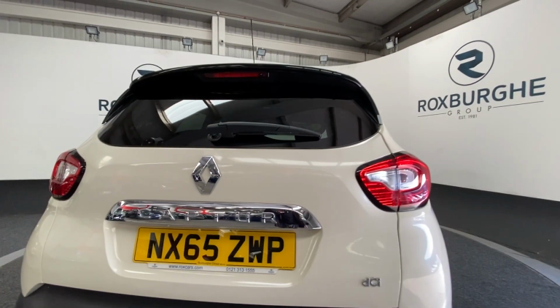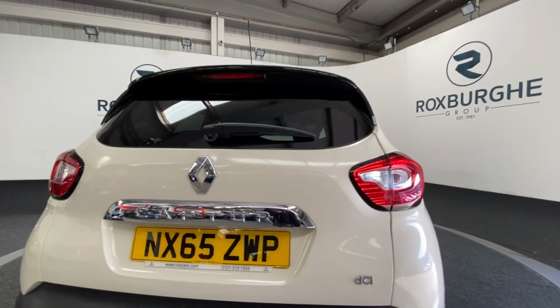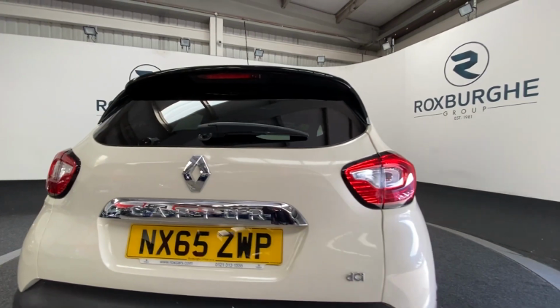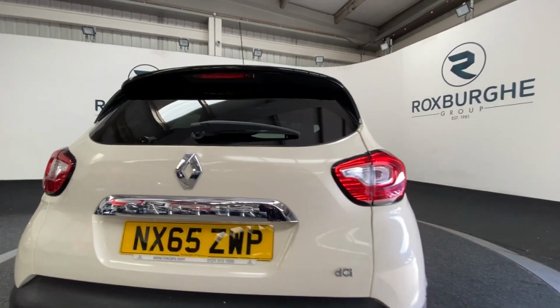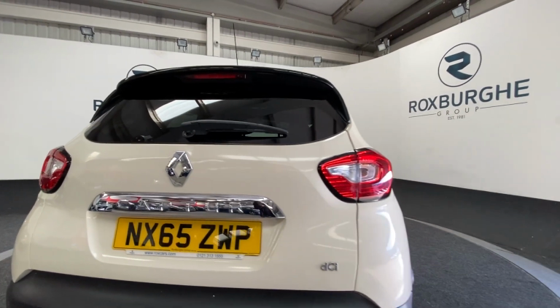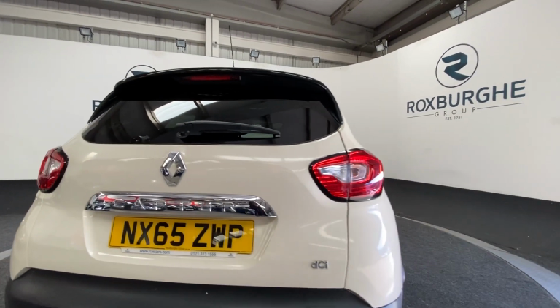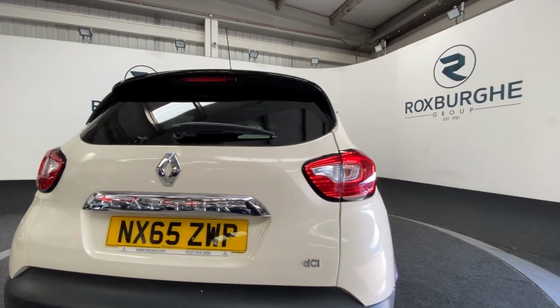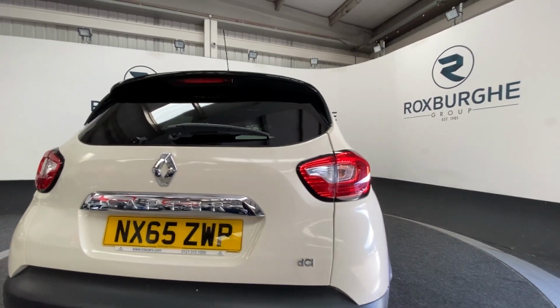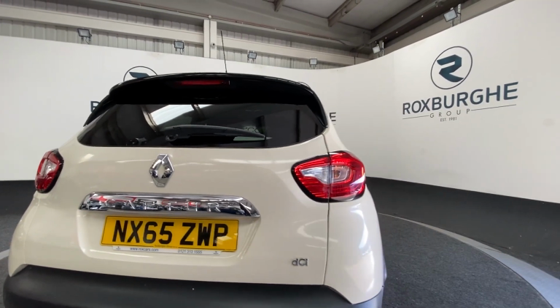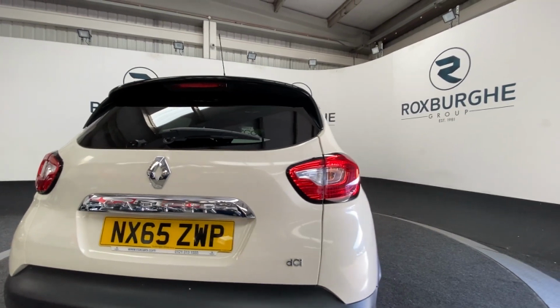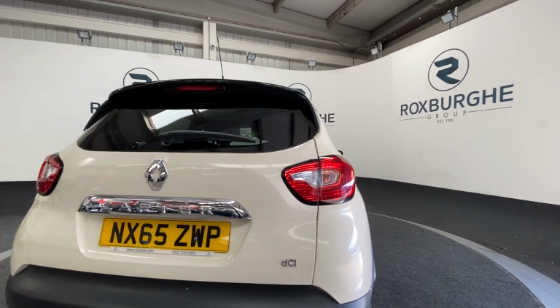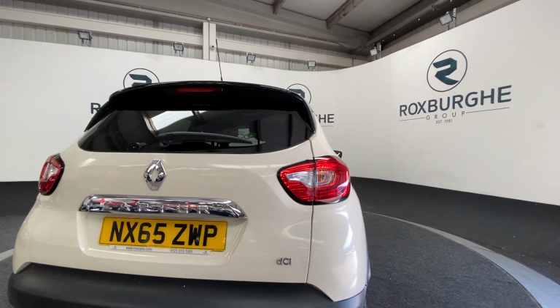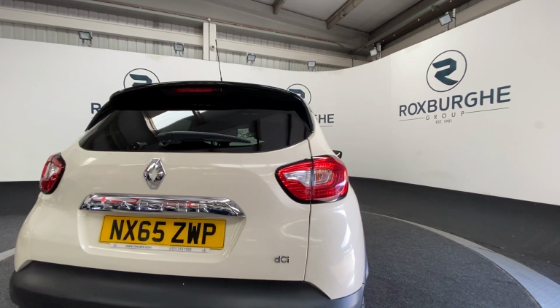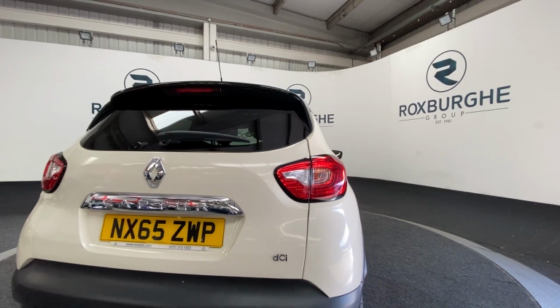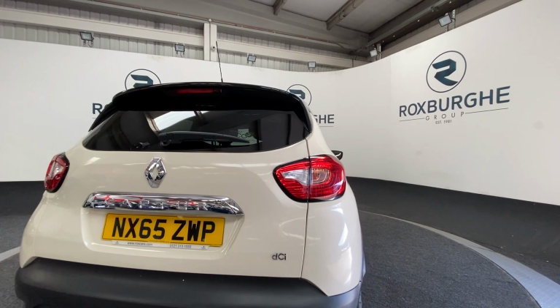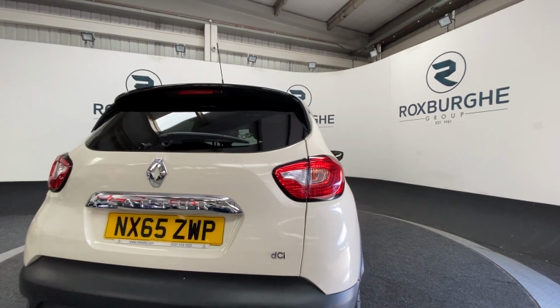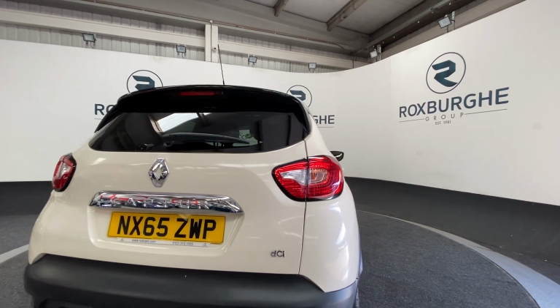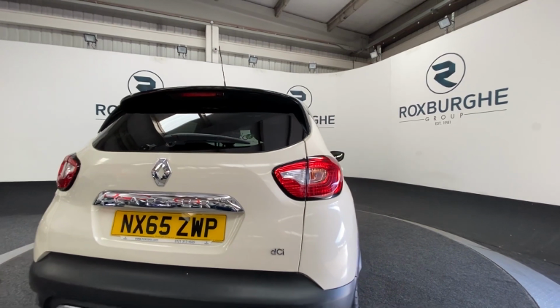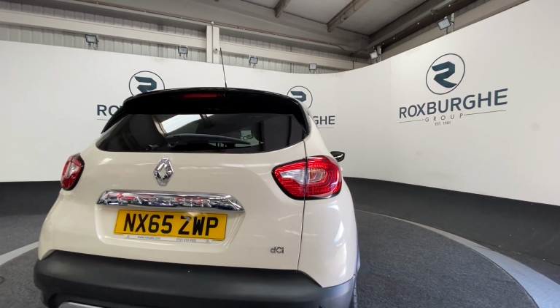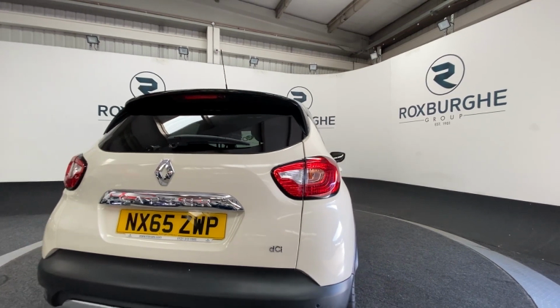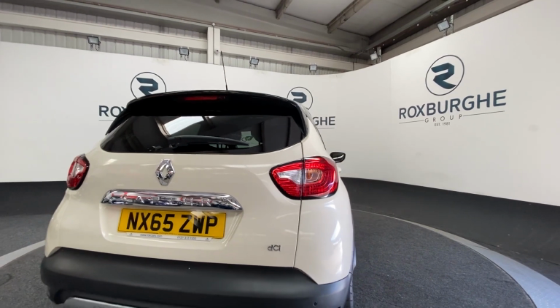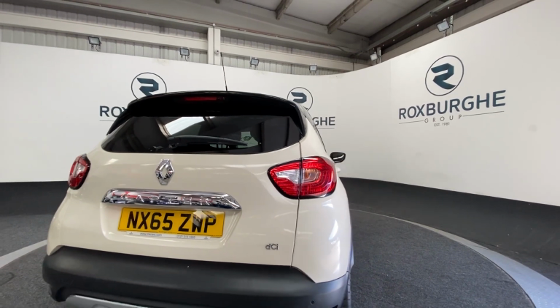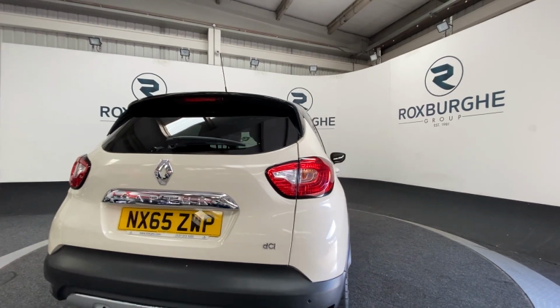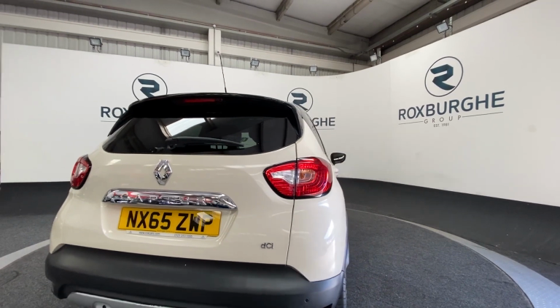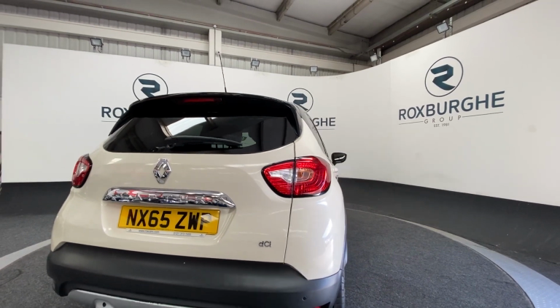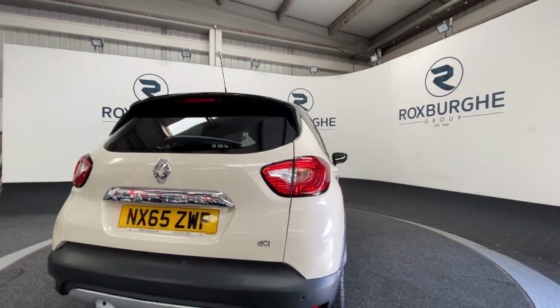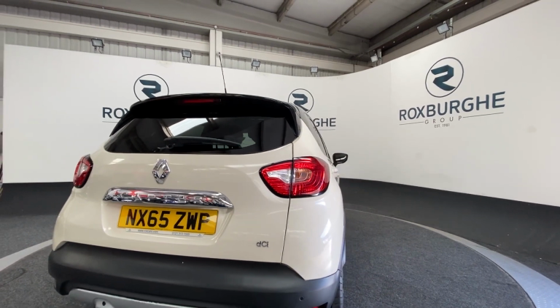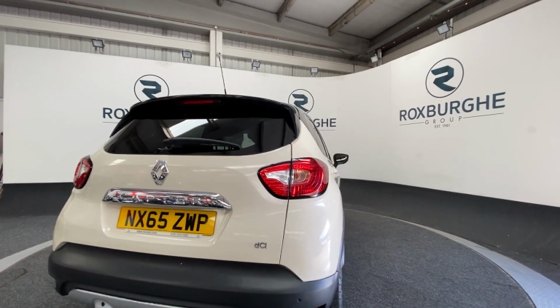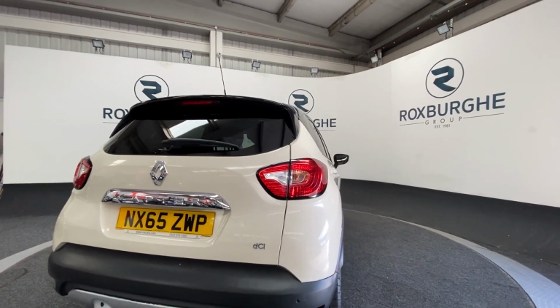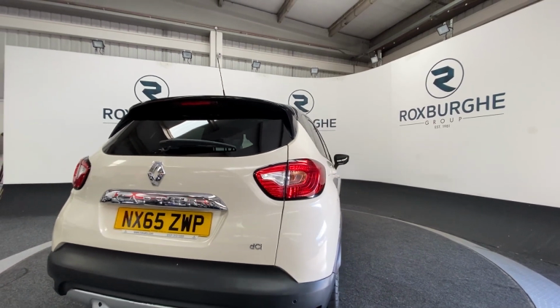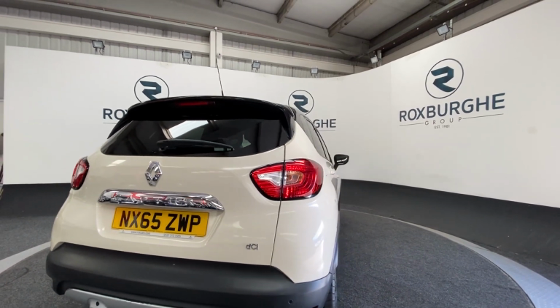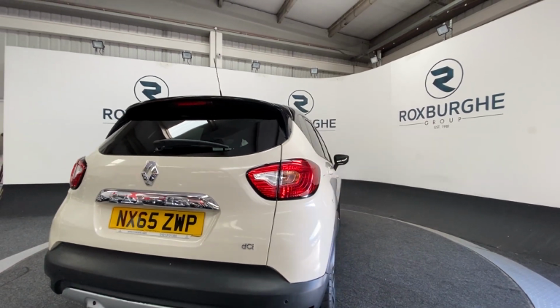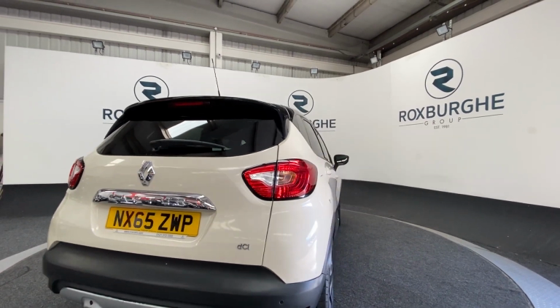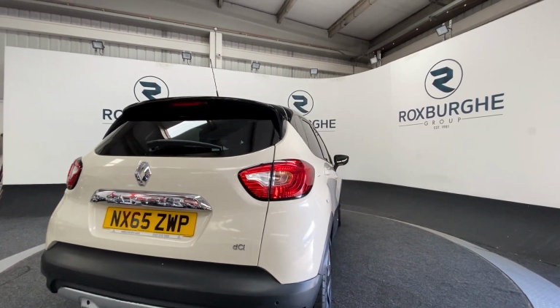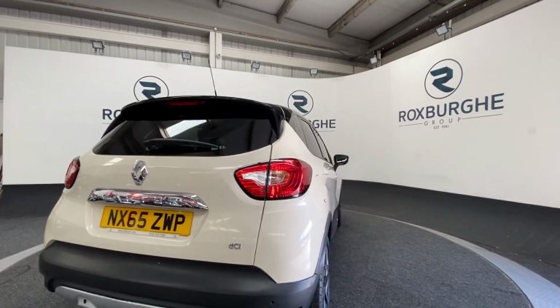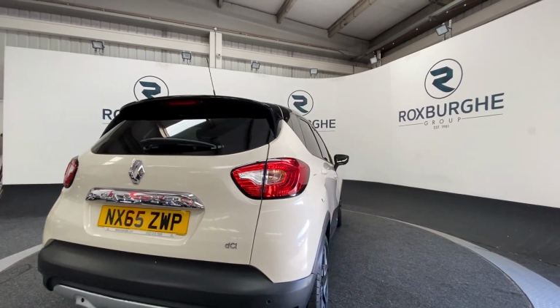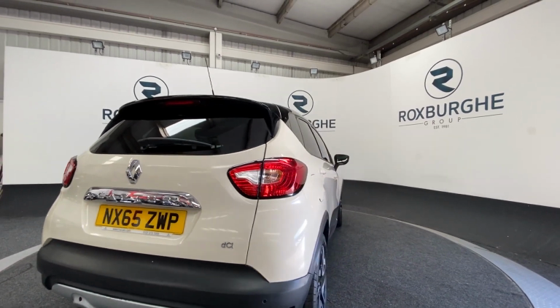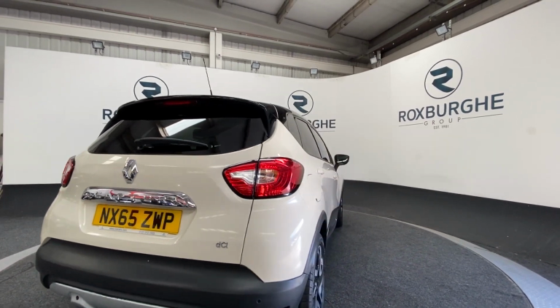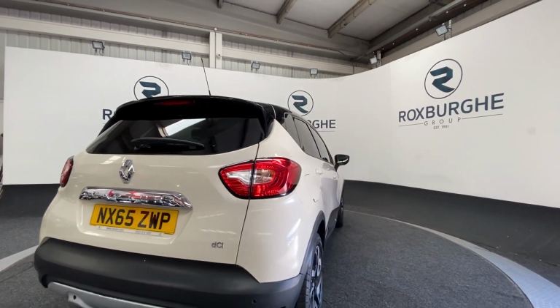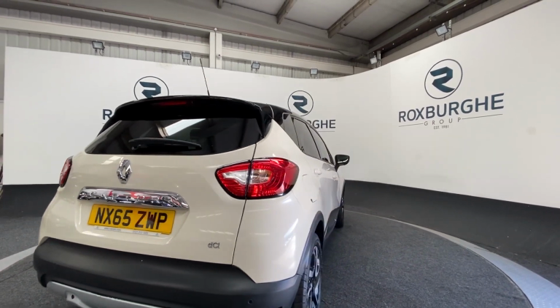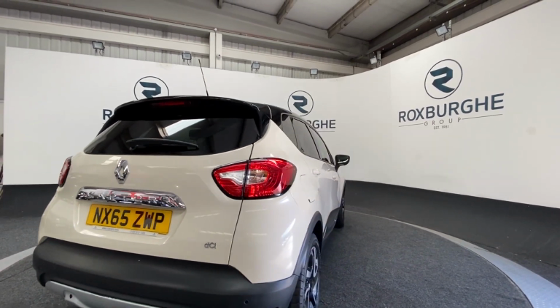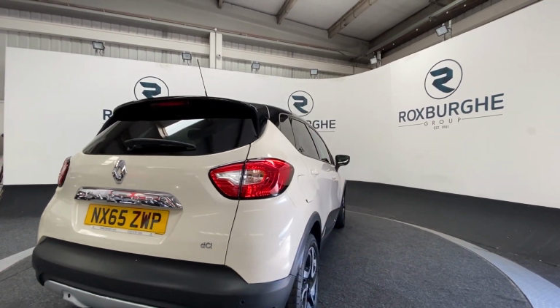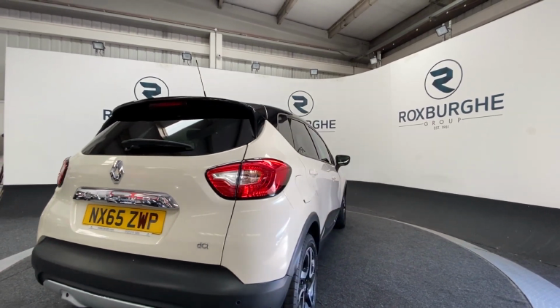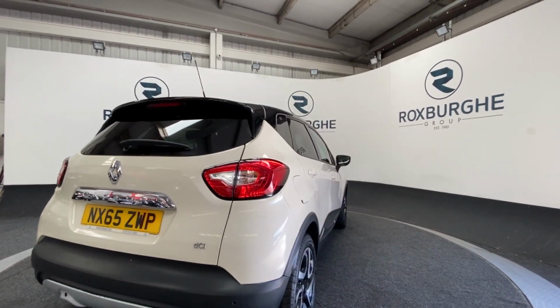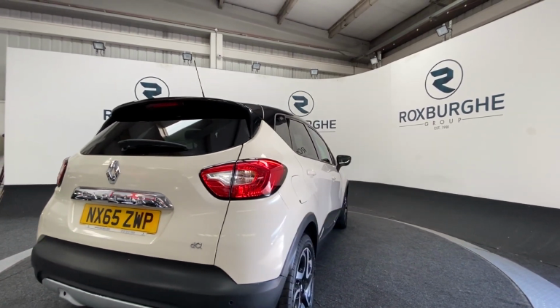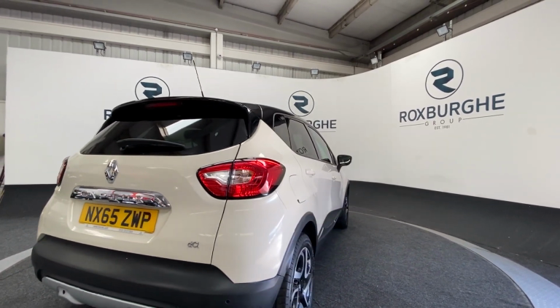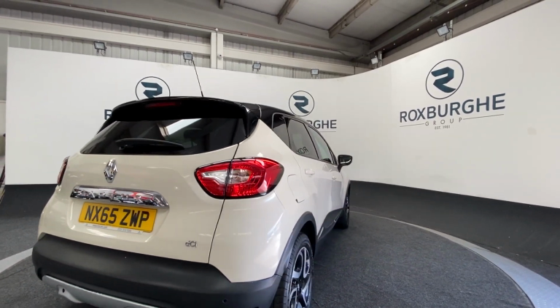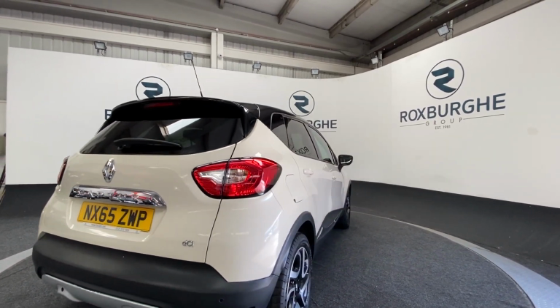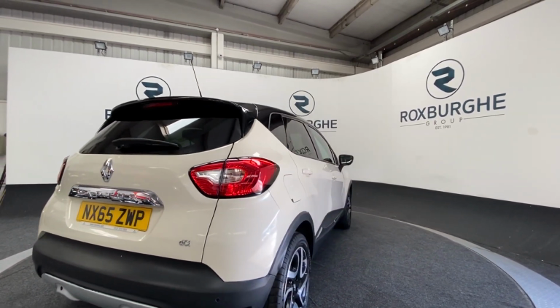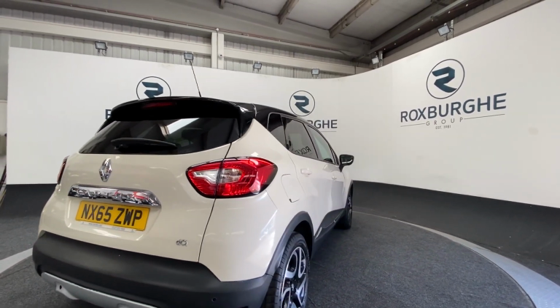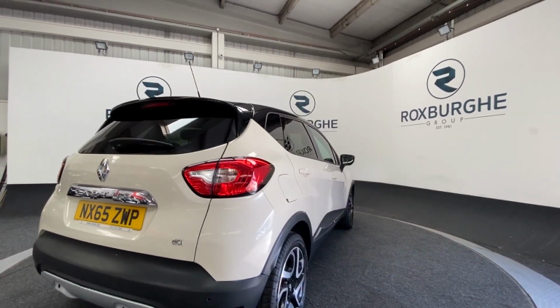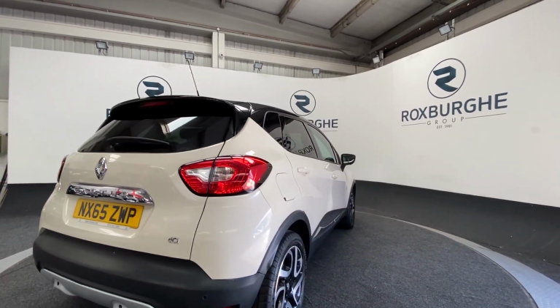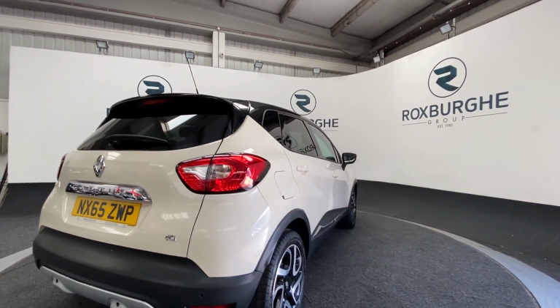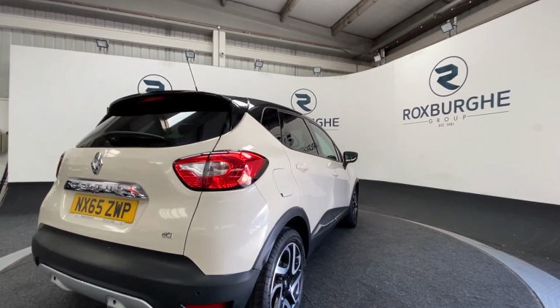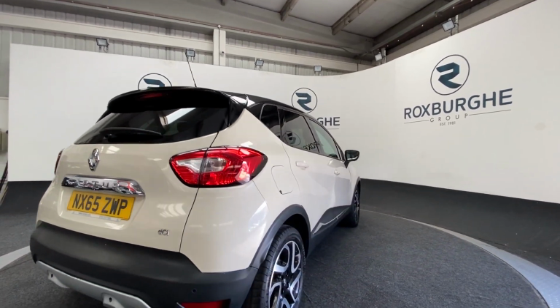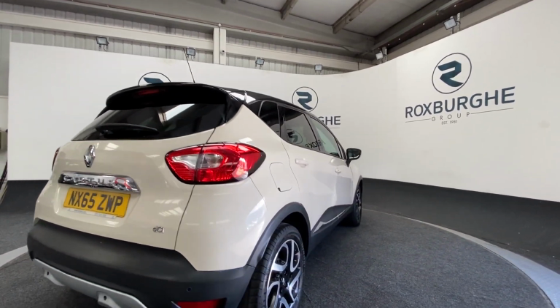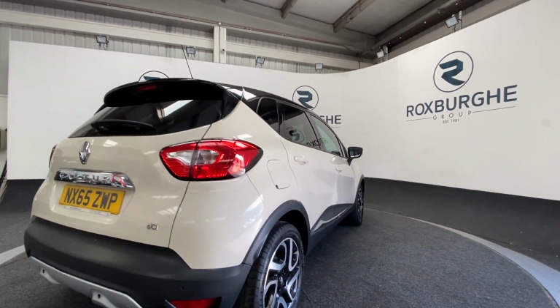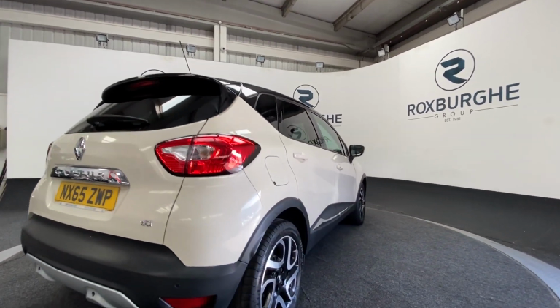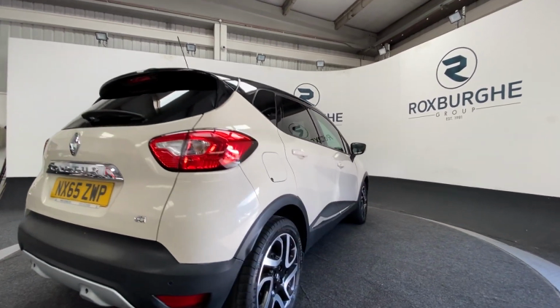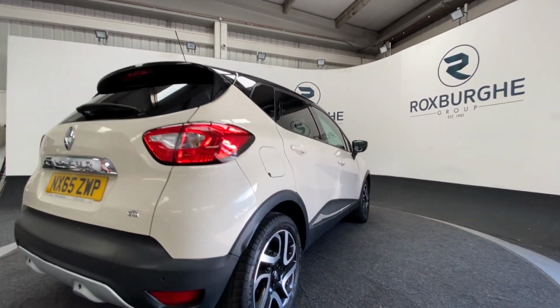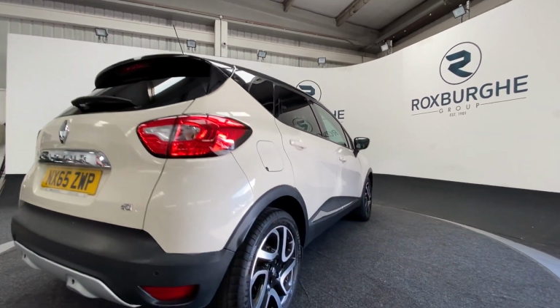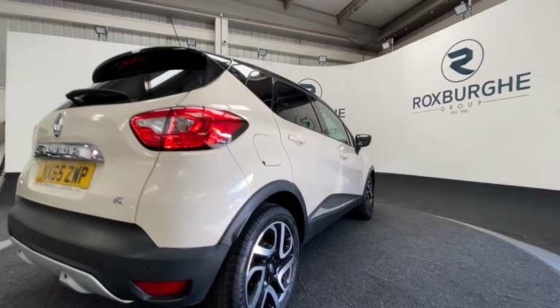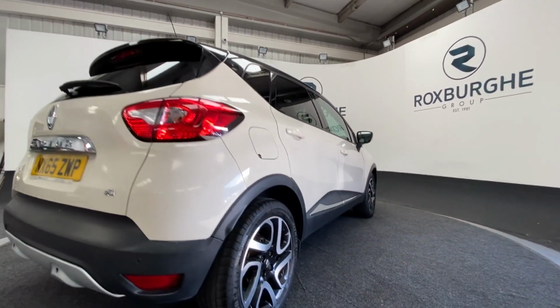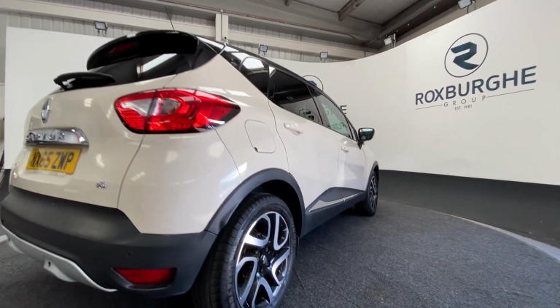Continuing round to the other side of the vehicle, we get another look at that exterior bodywork and another look at those alloys.